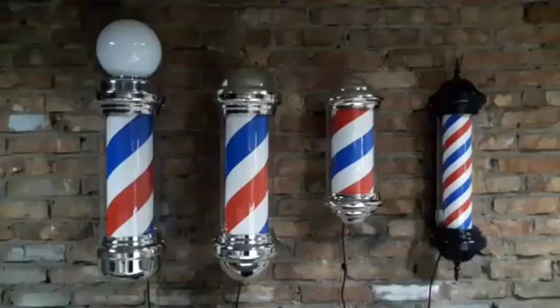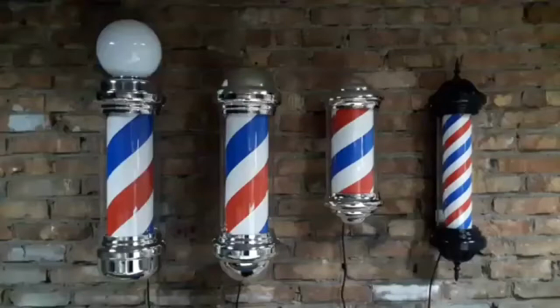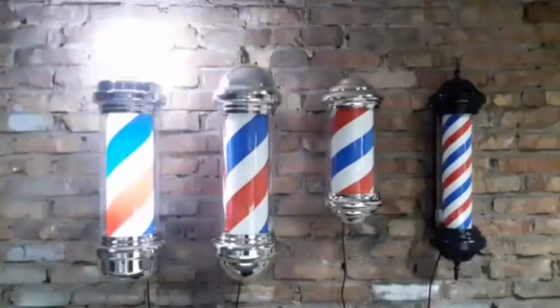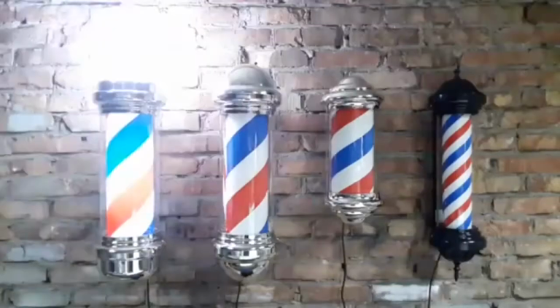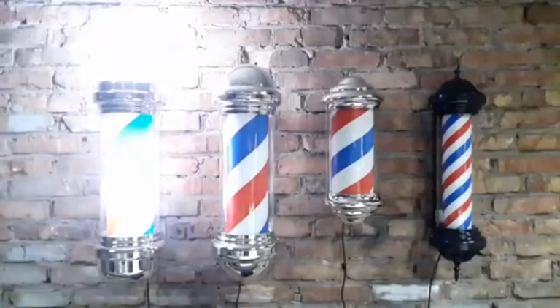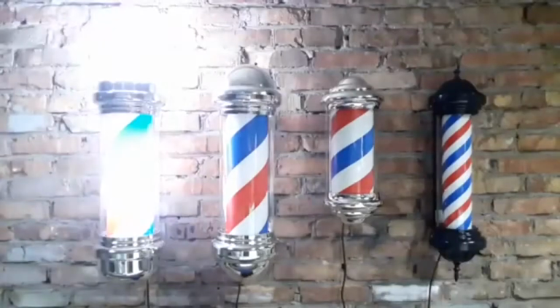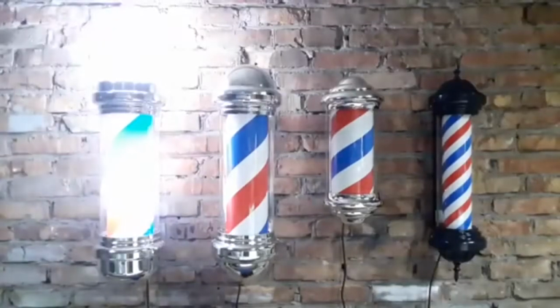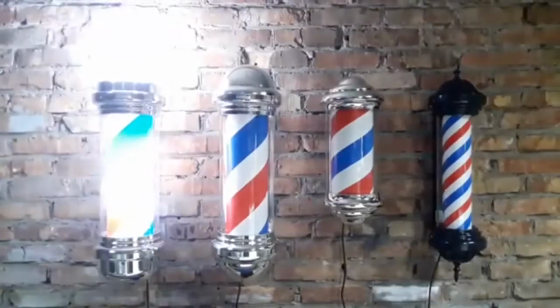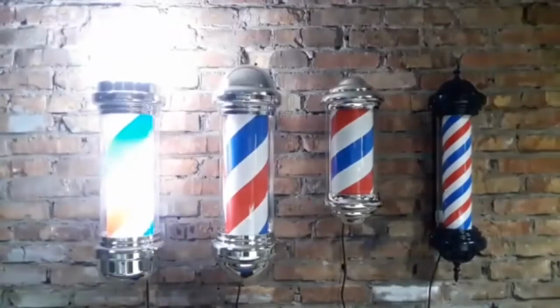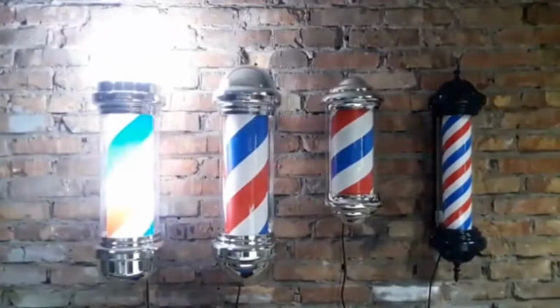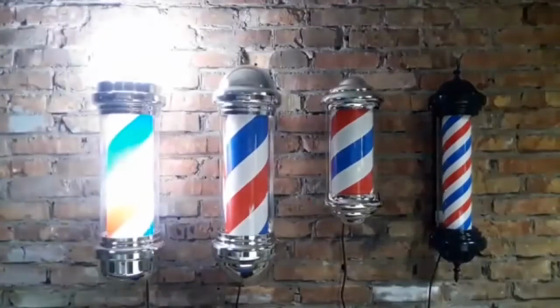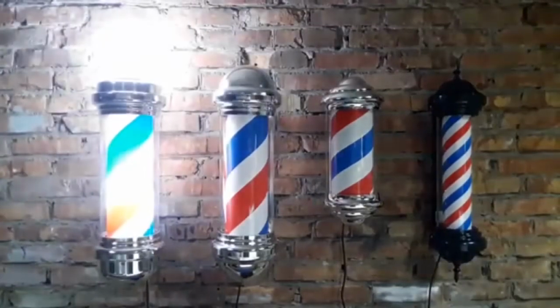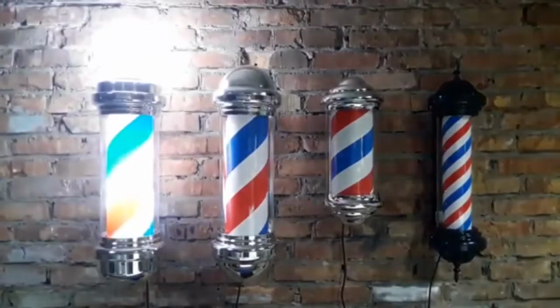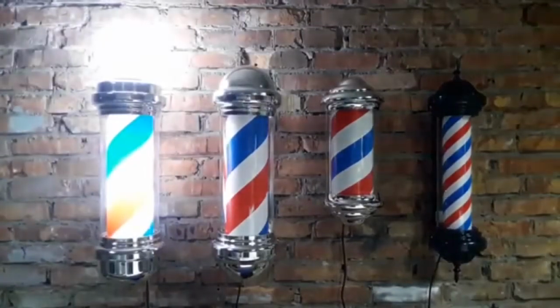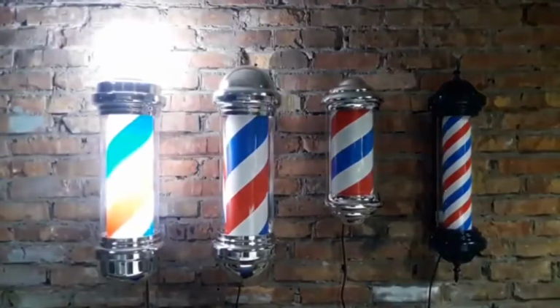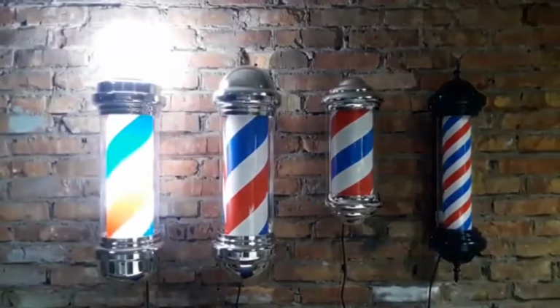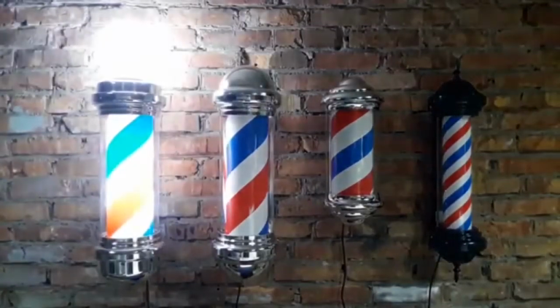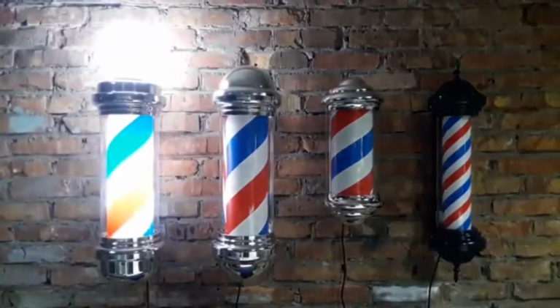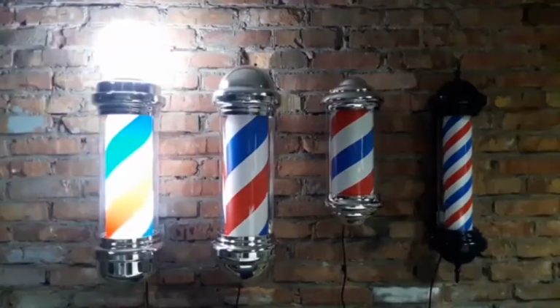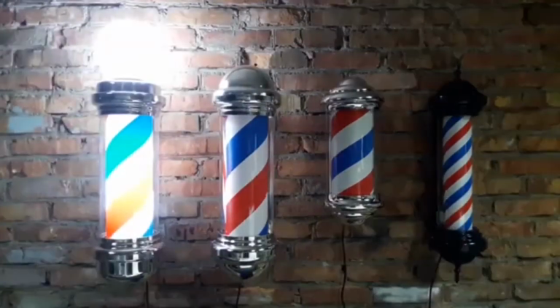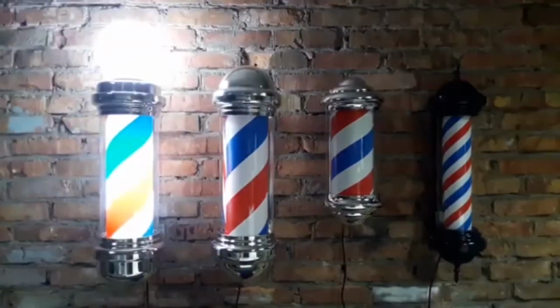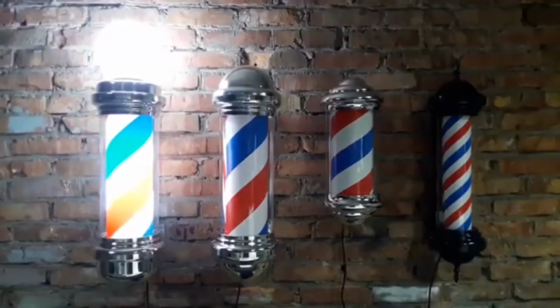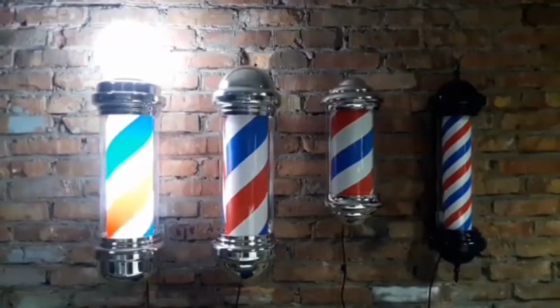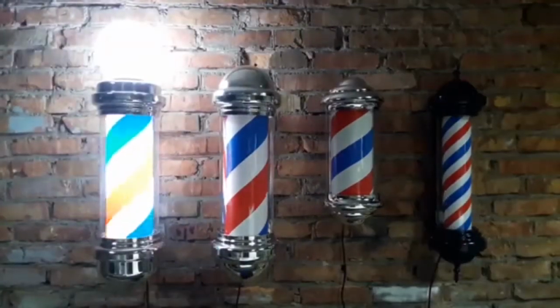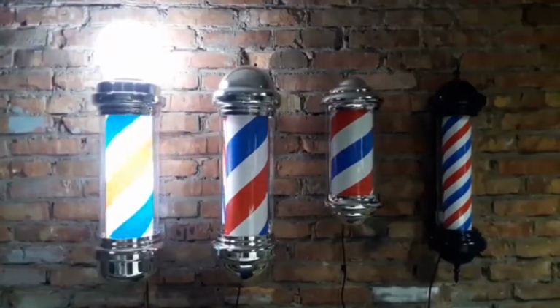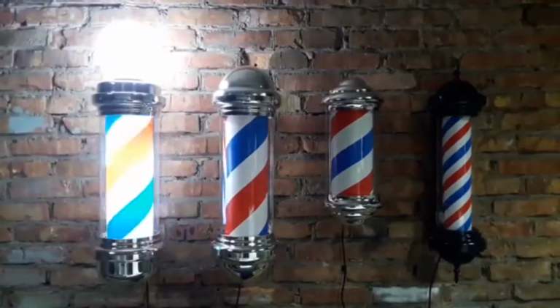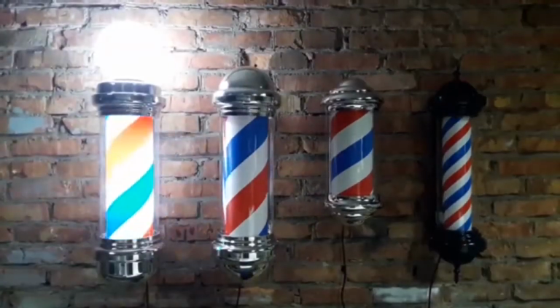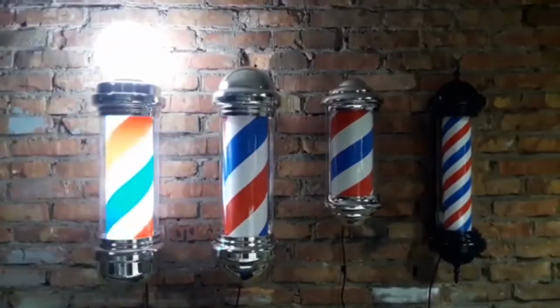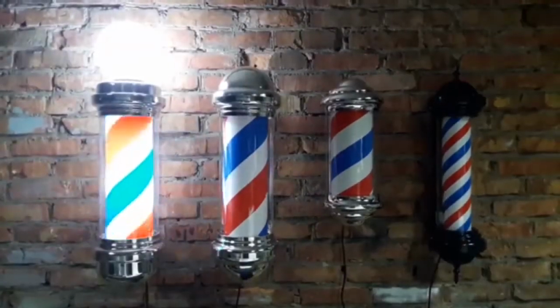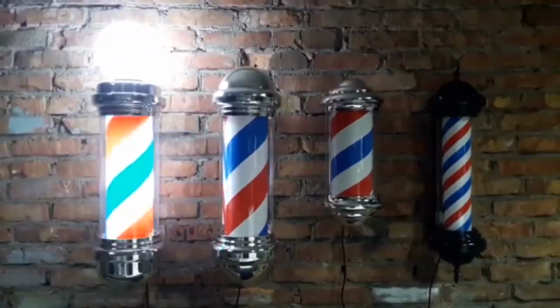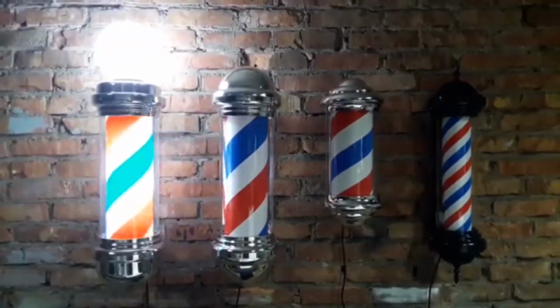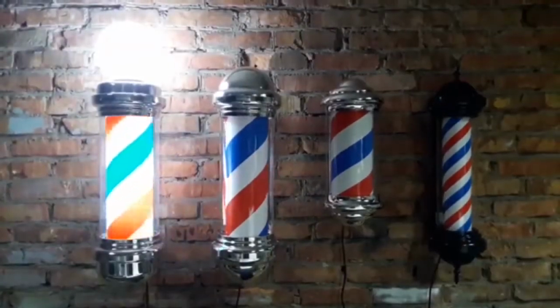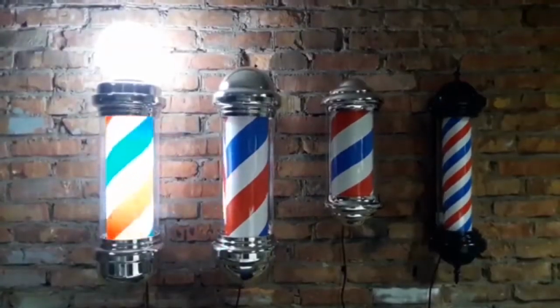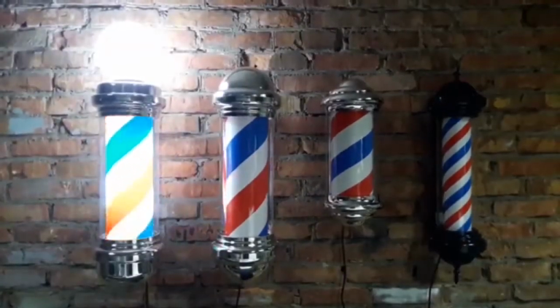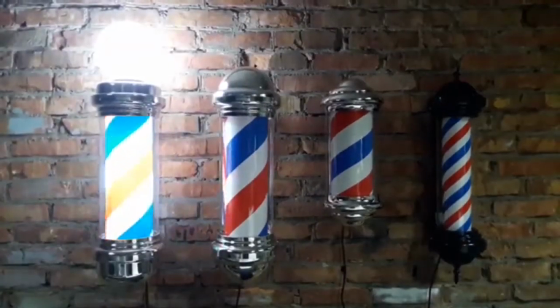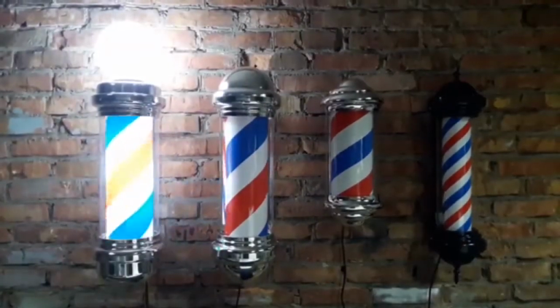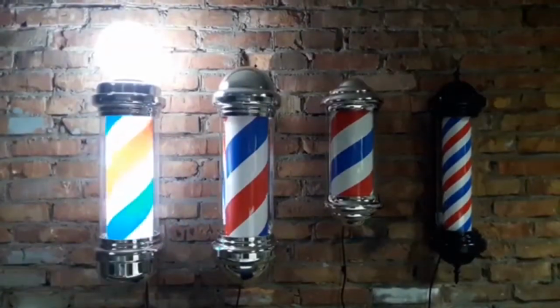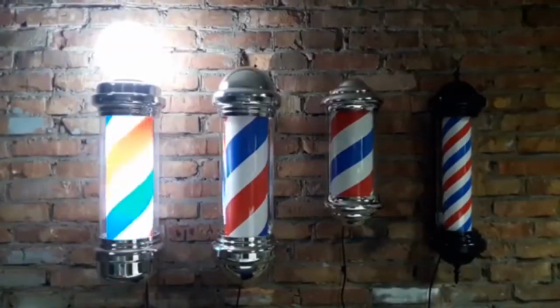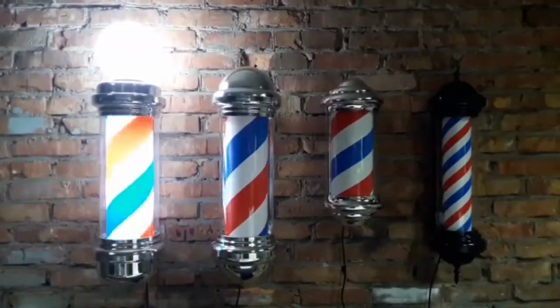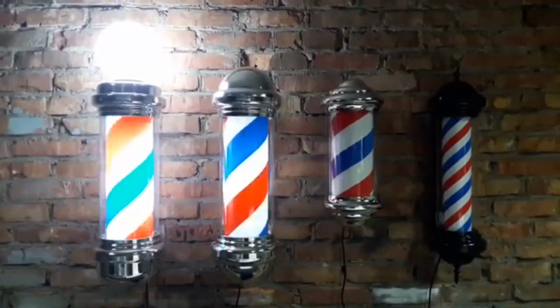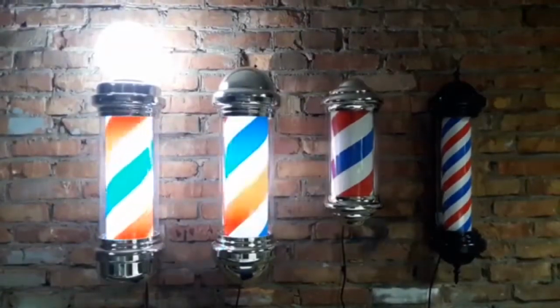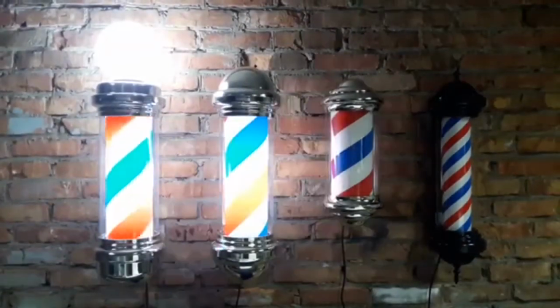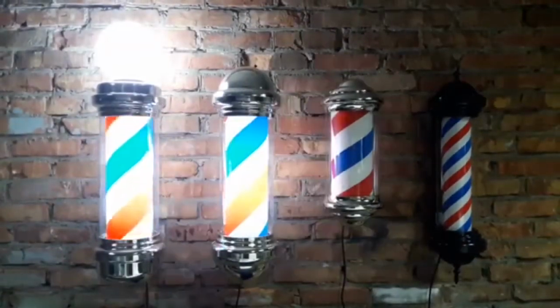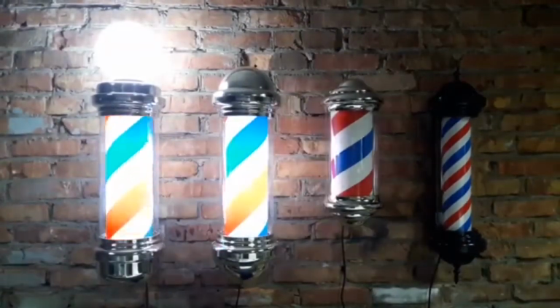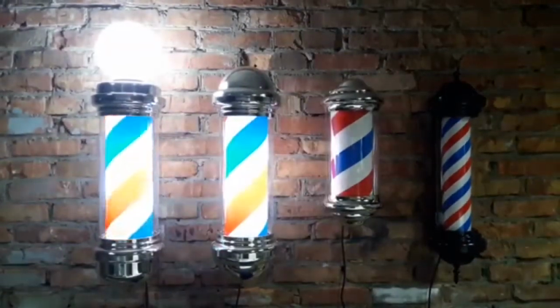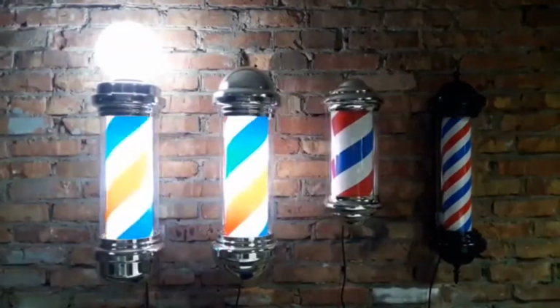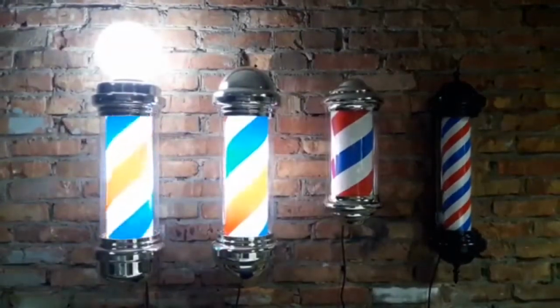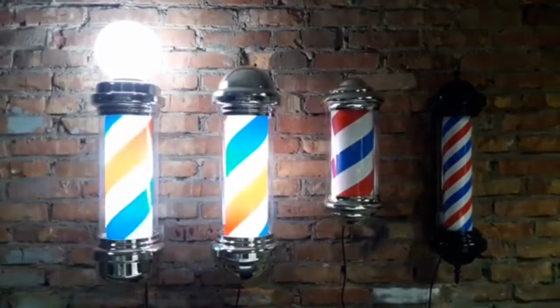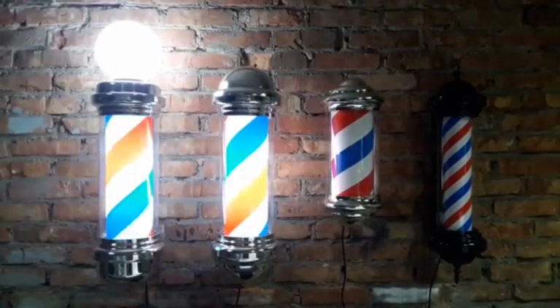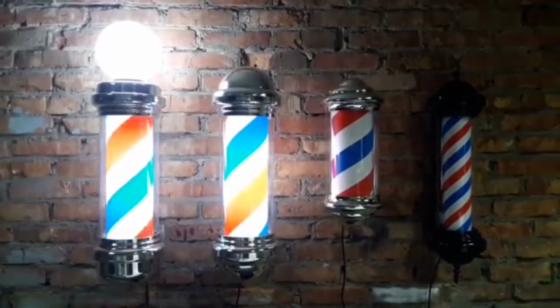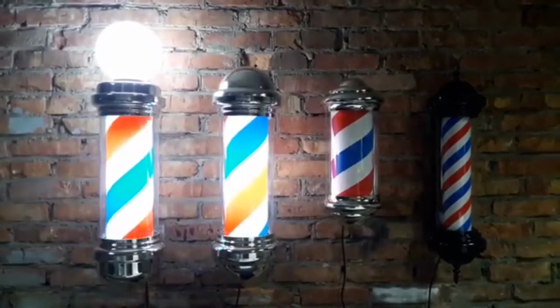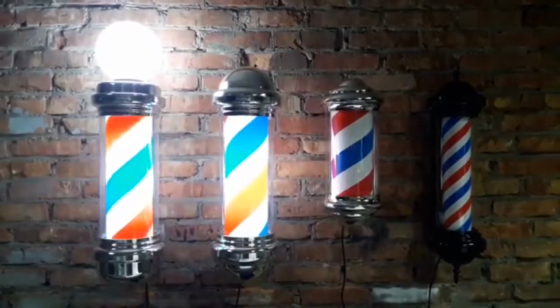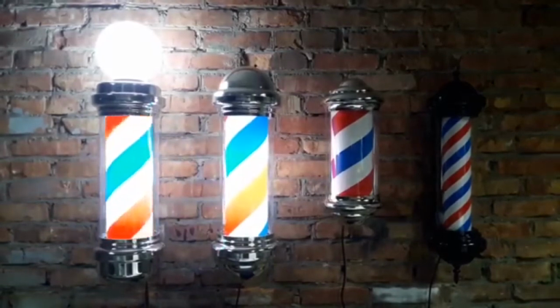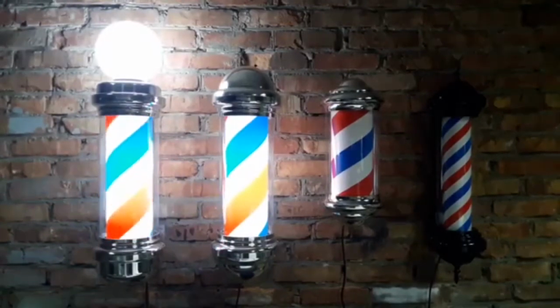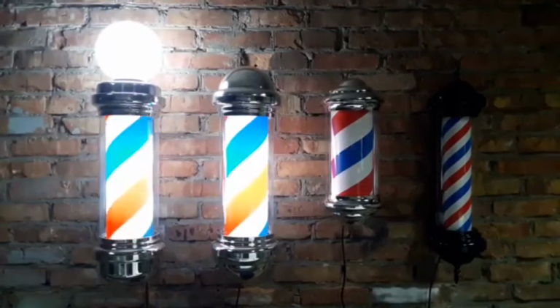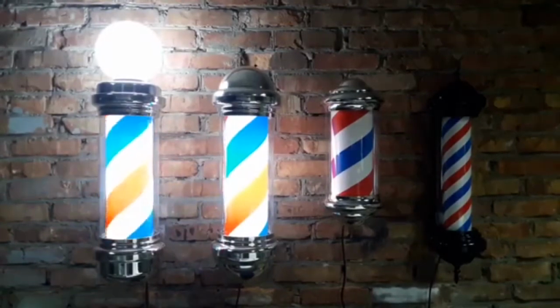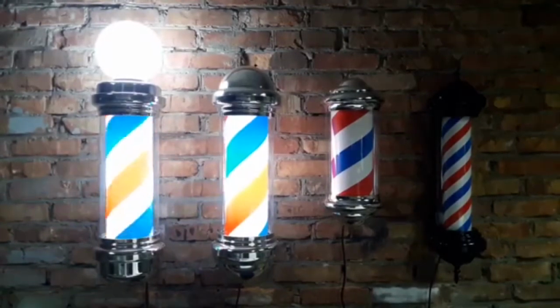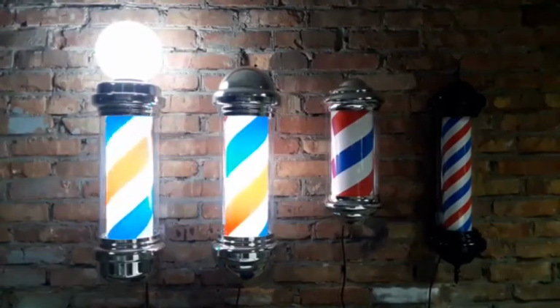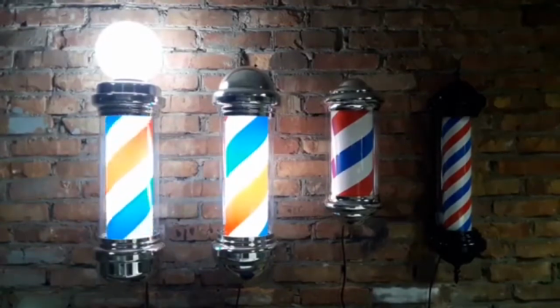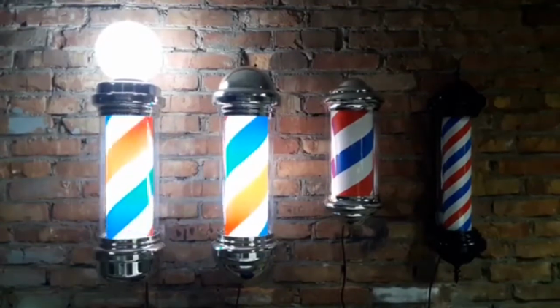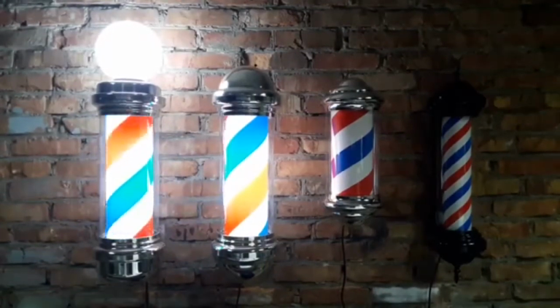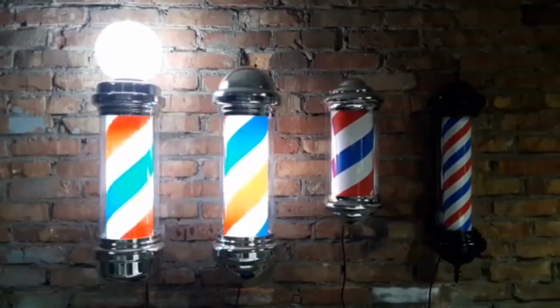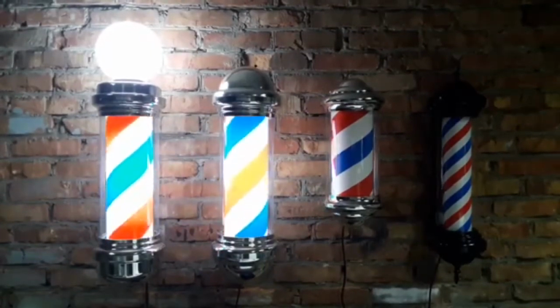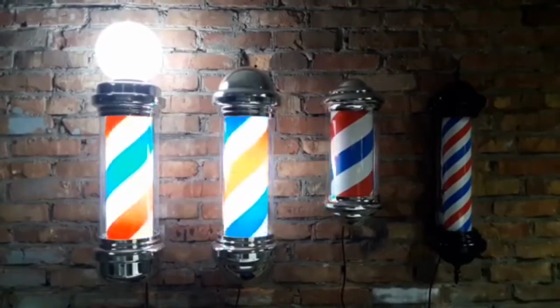Salons and barbershops are internationally recognized by their tricolored spinning poles usually displayed outside of their business.